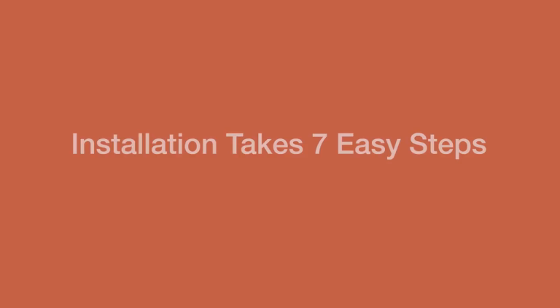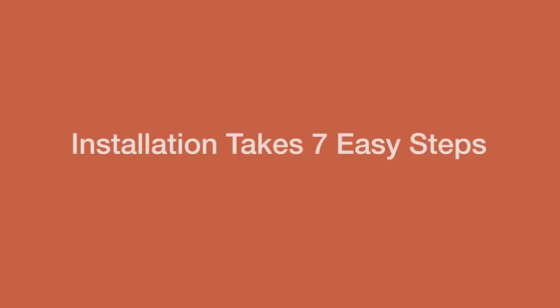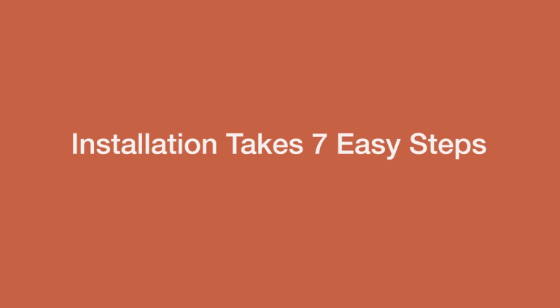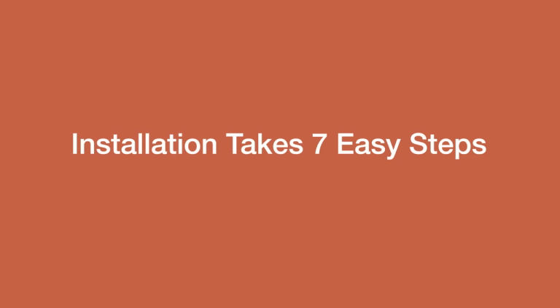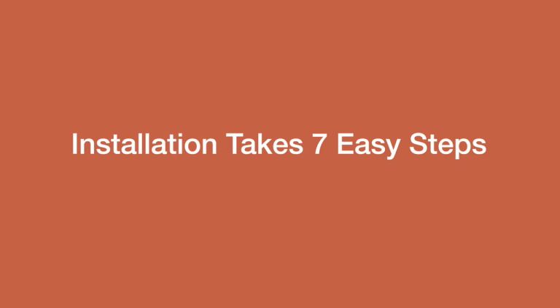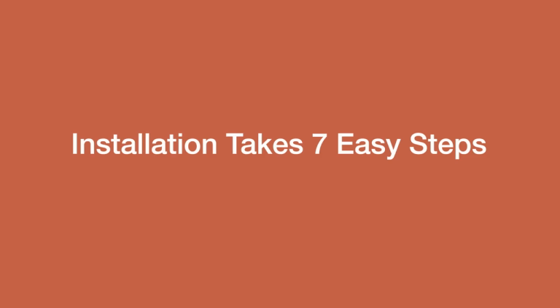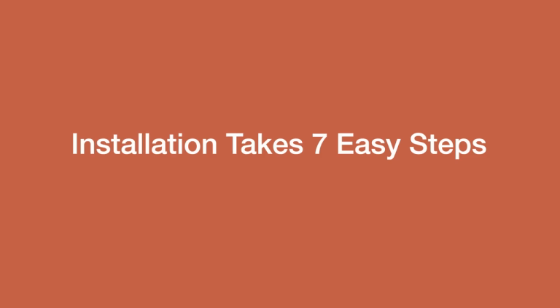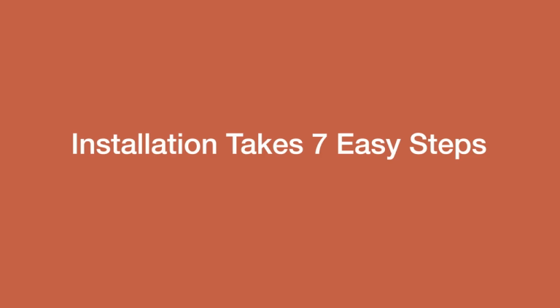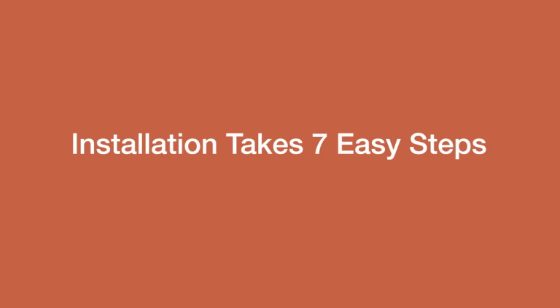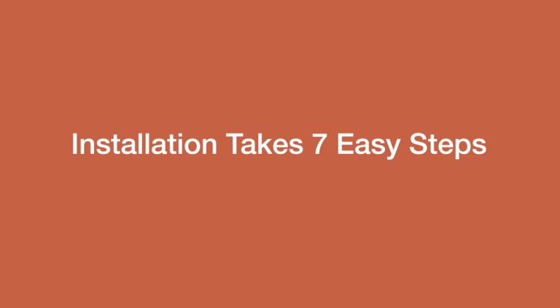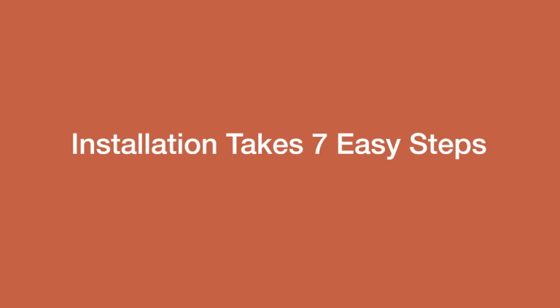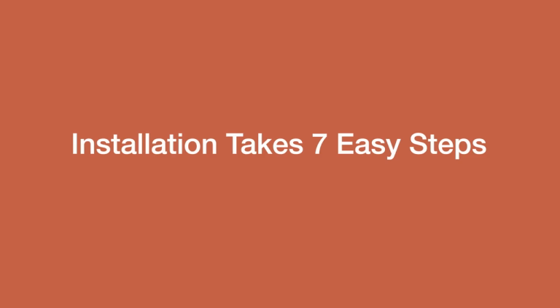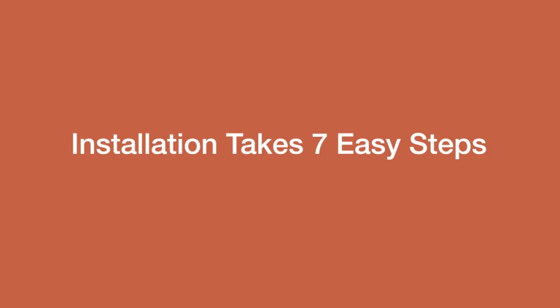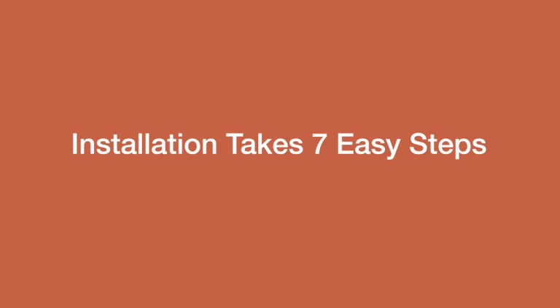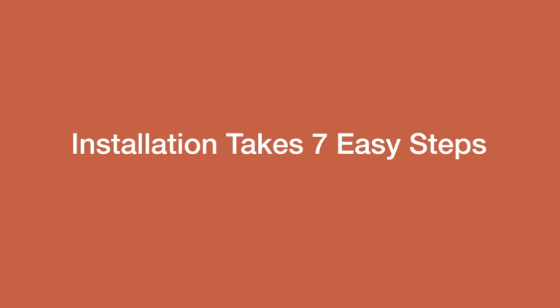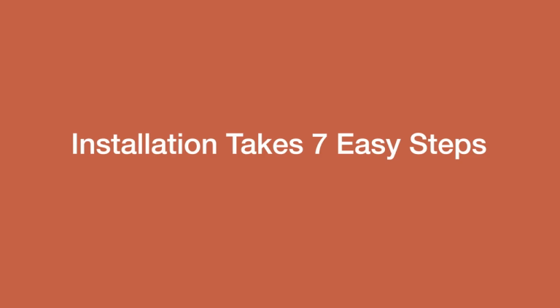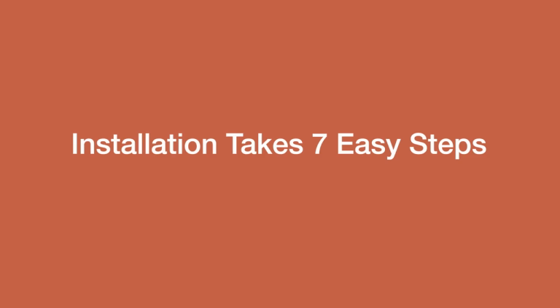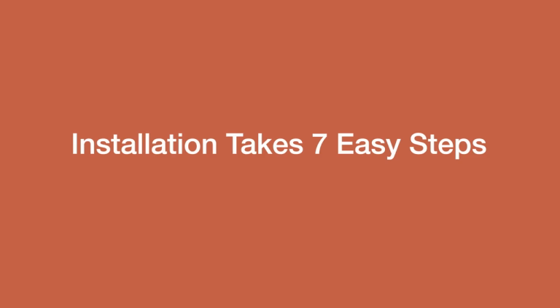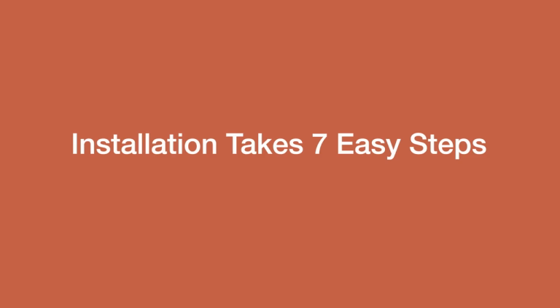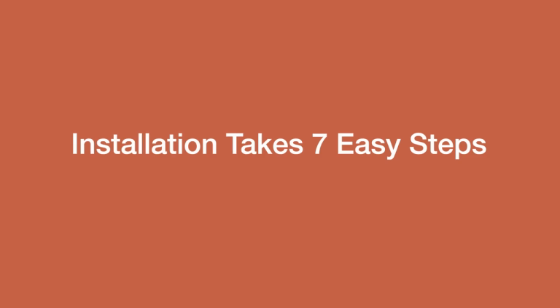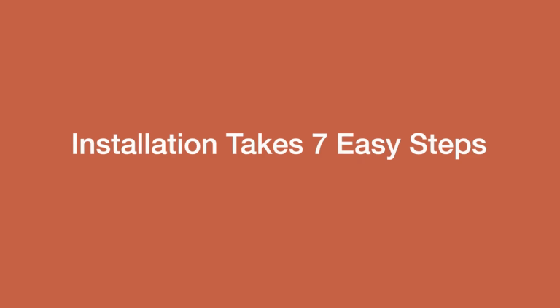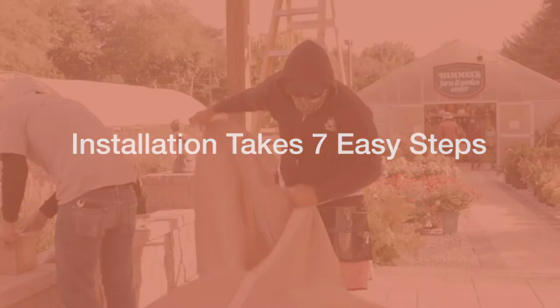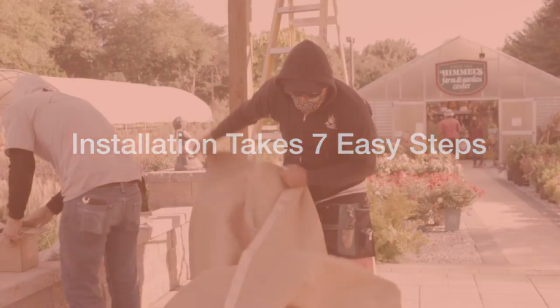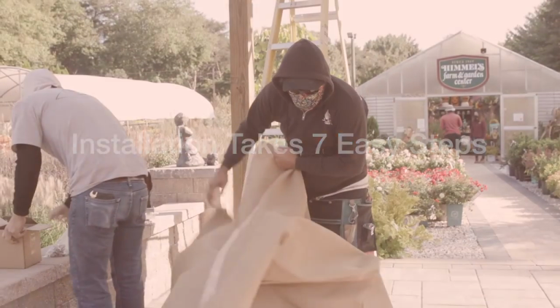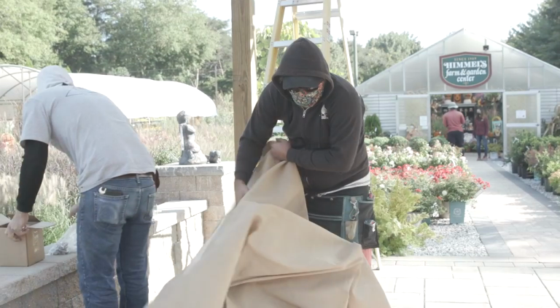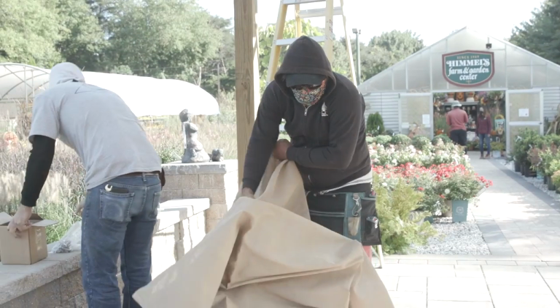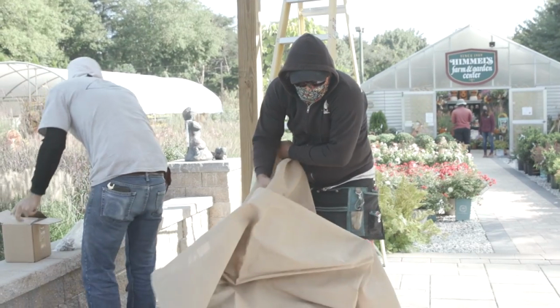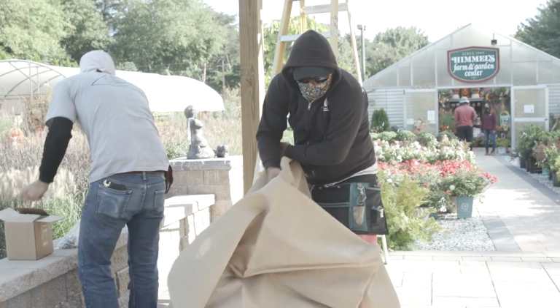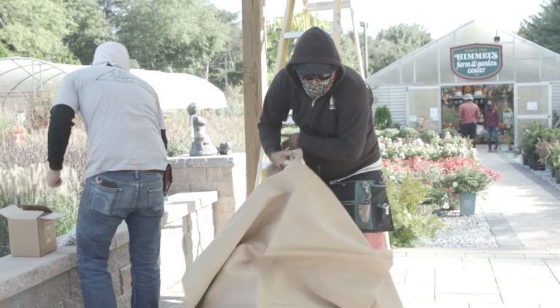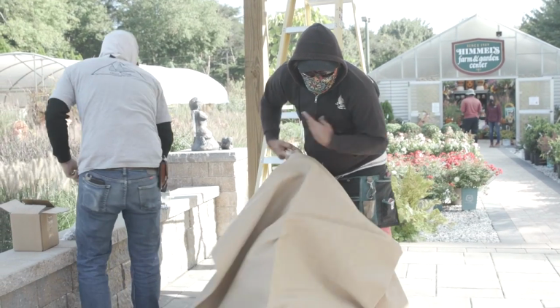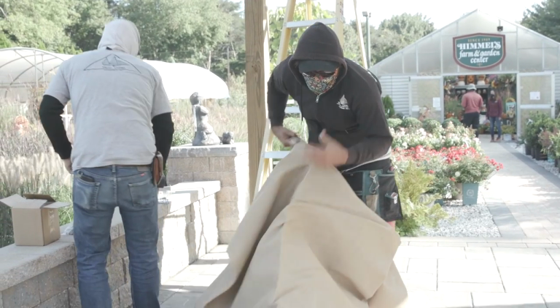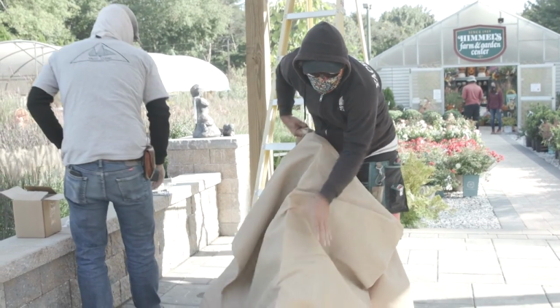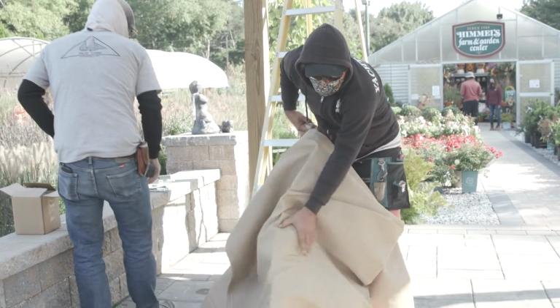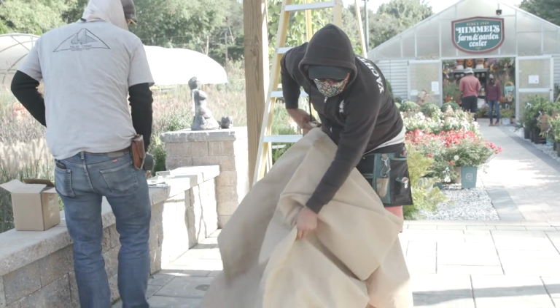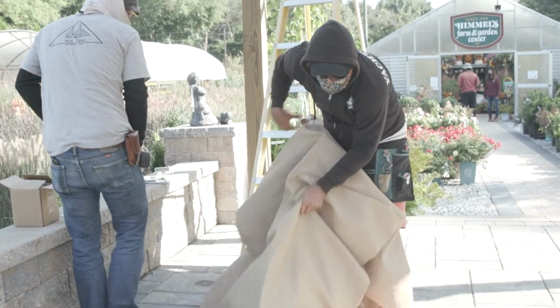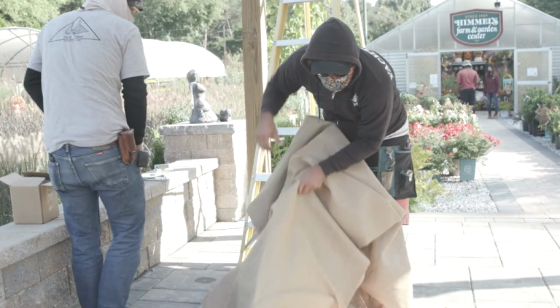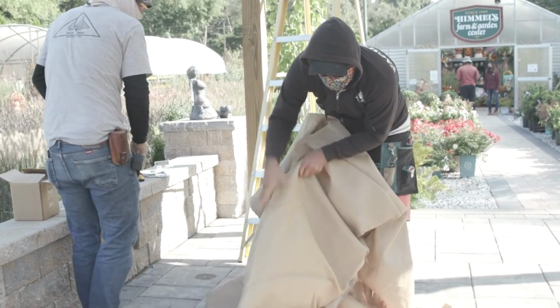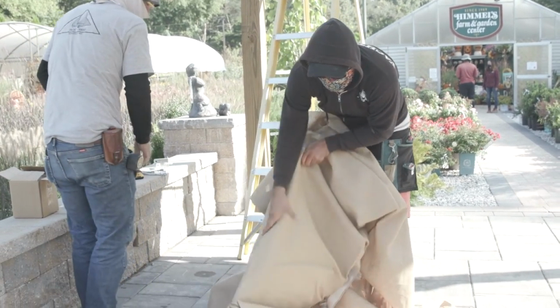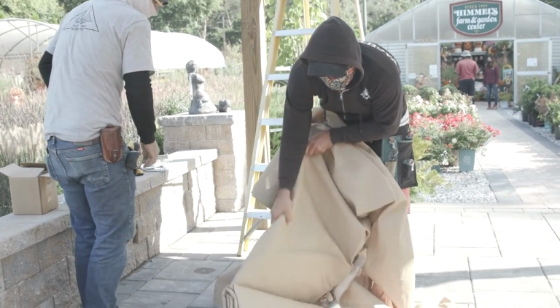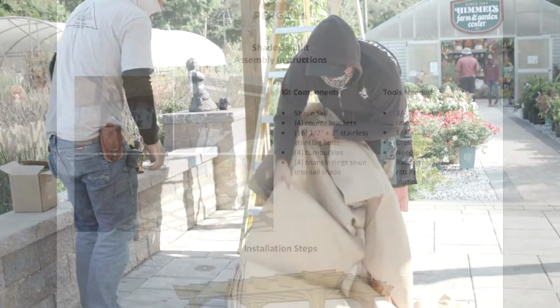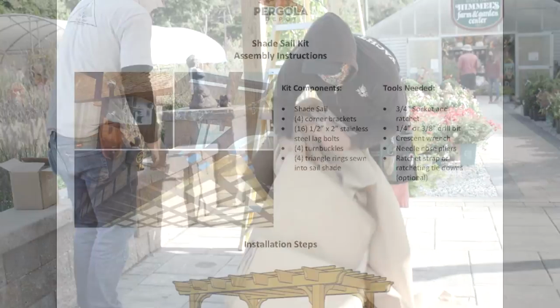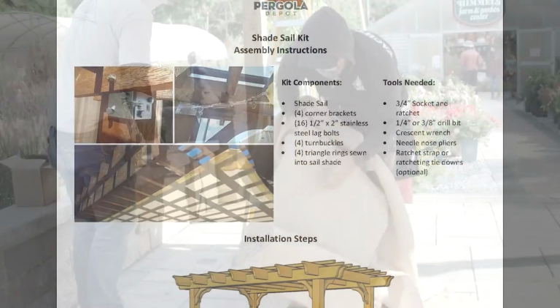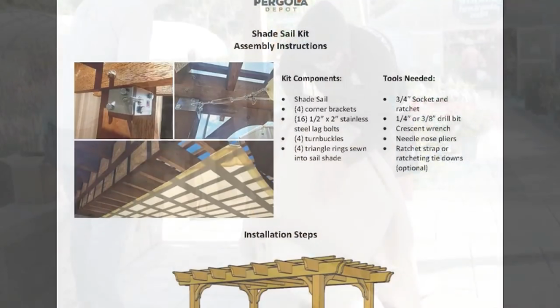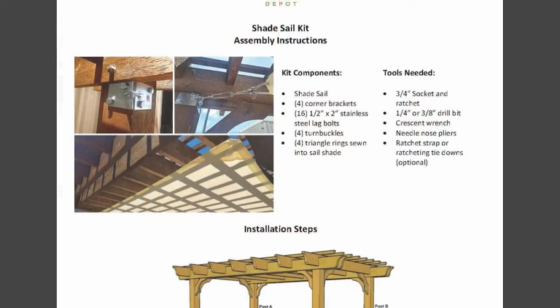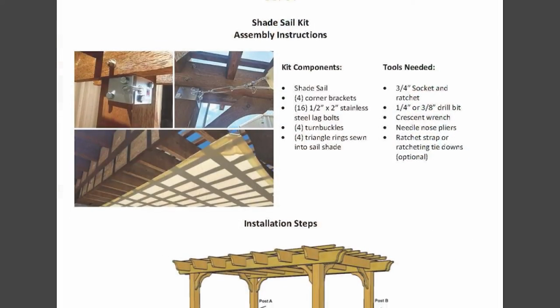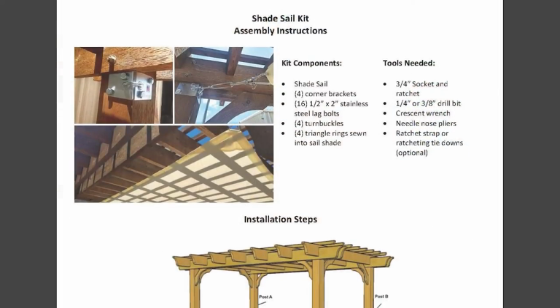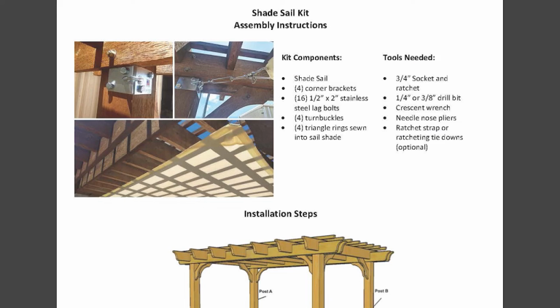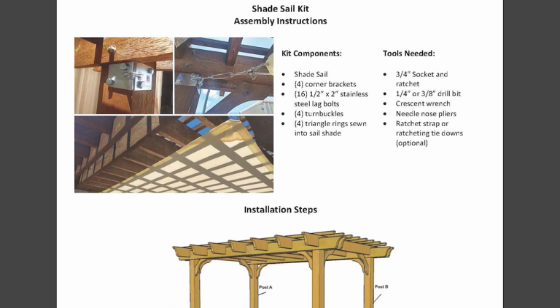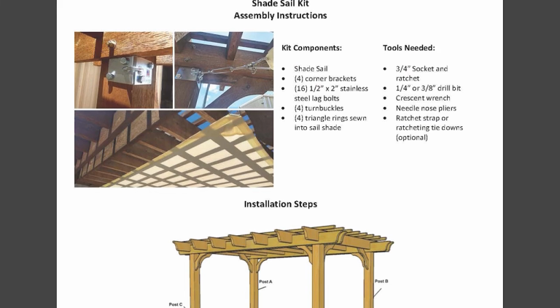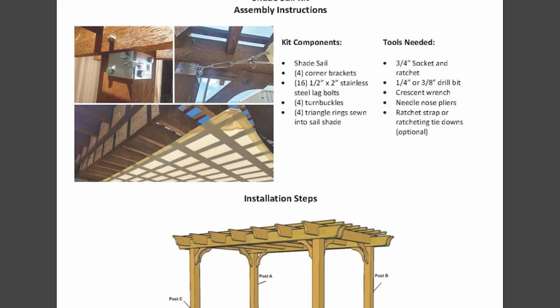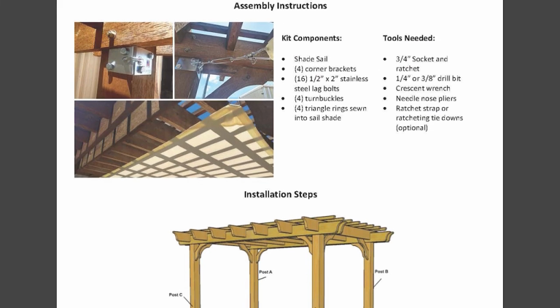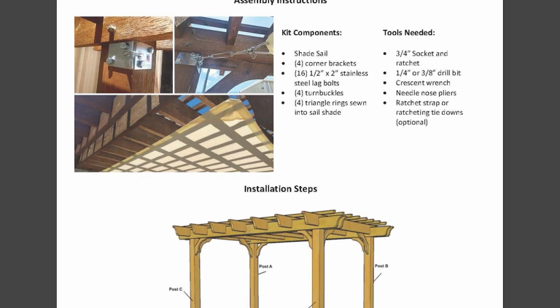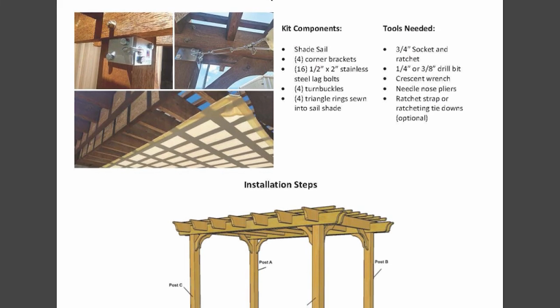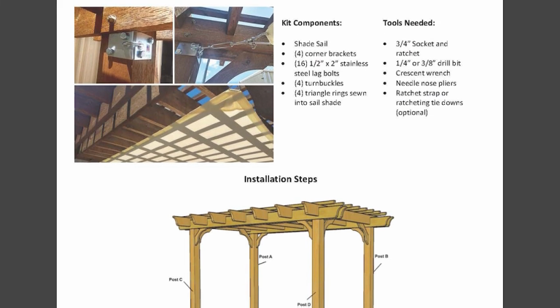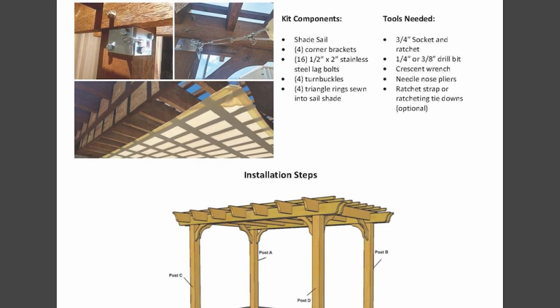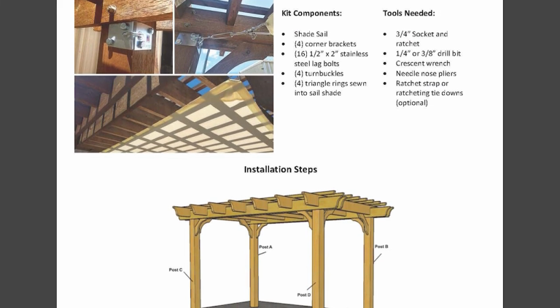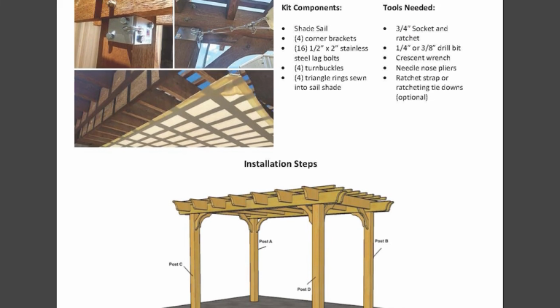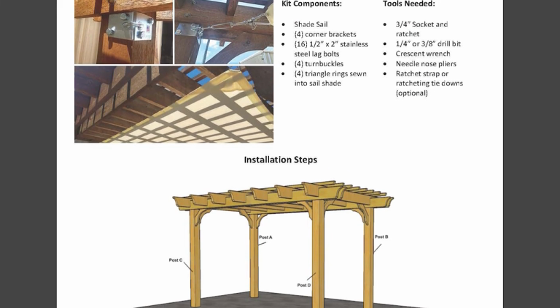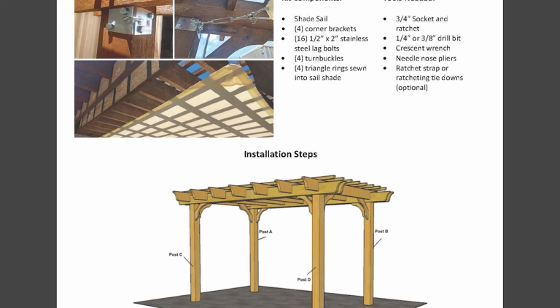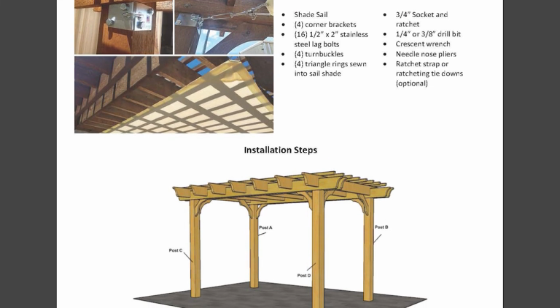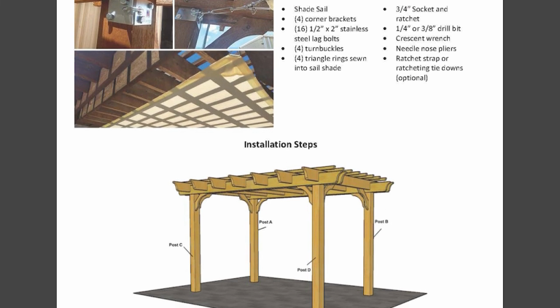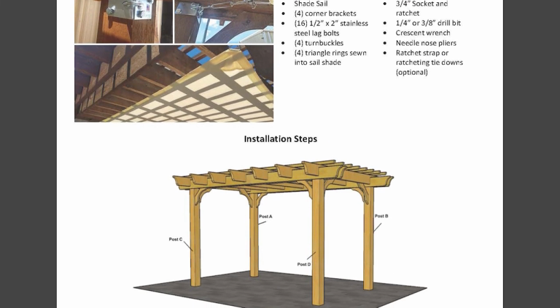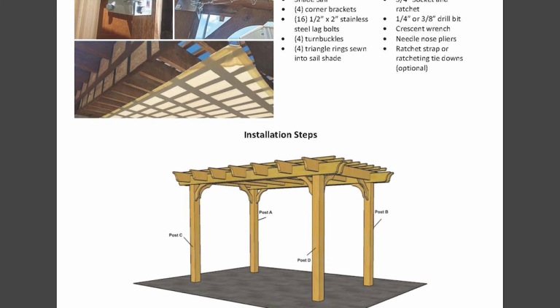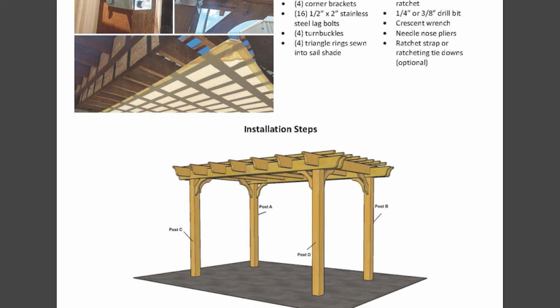Installation takes seven easy steps. Throughout the process, please refer to our shade sail guide and instructions for installation.